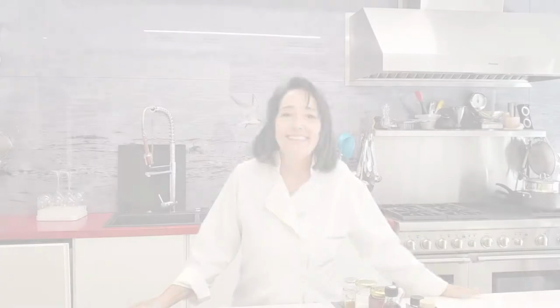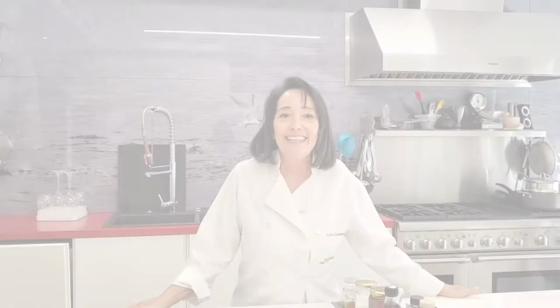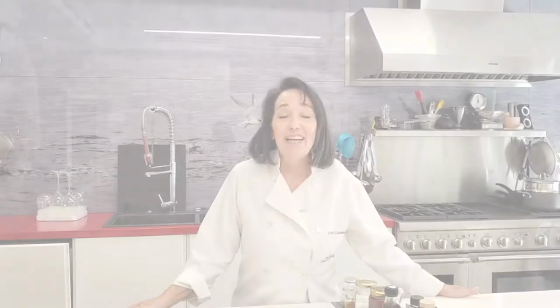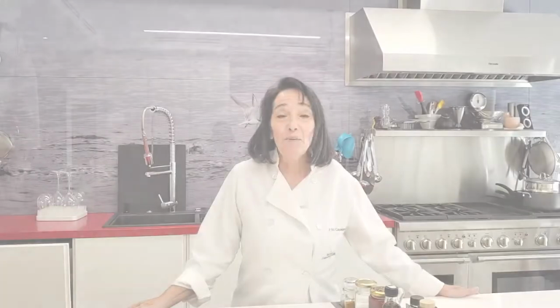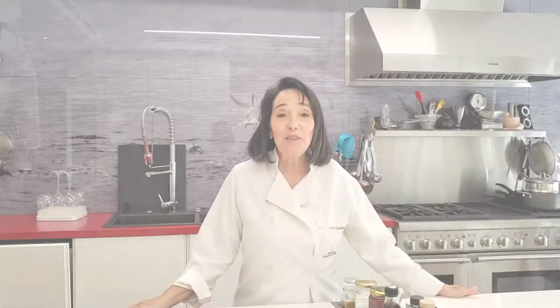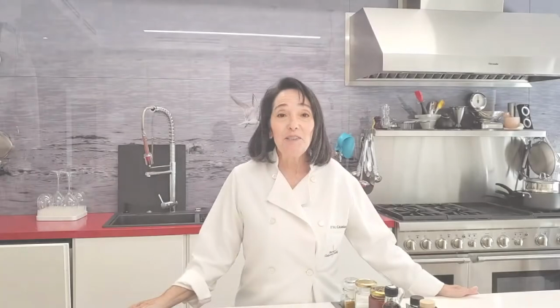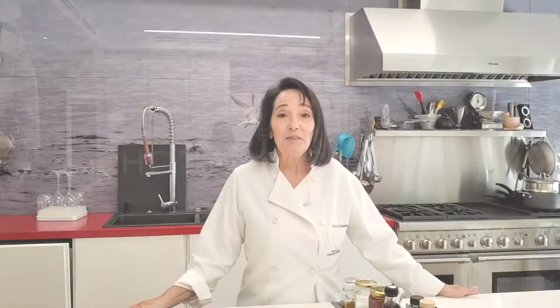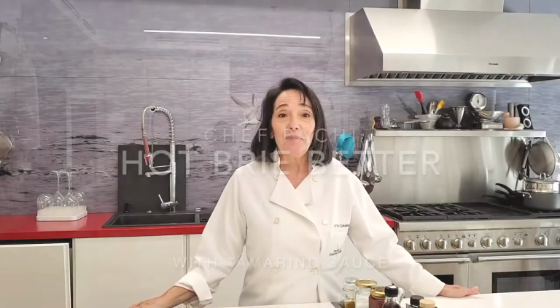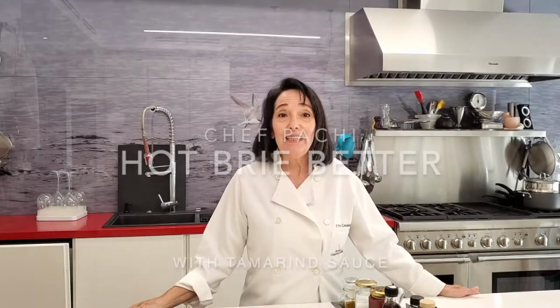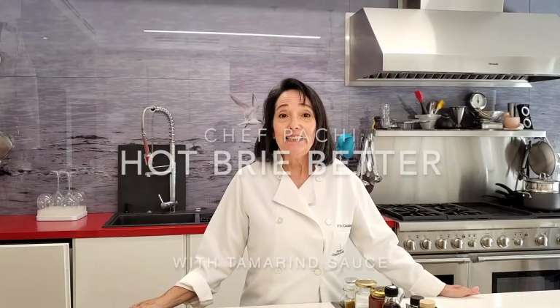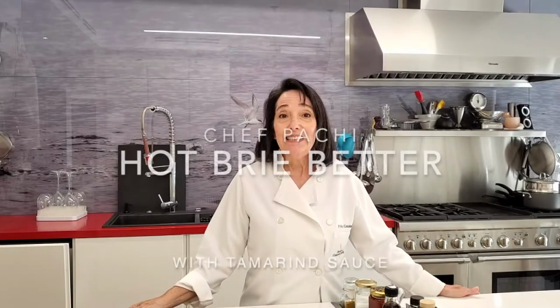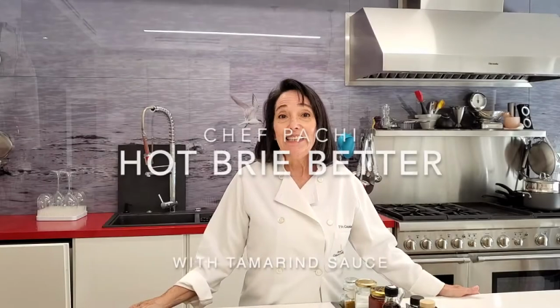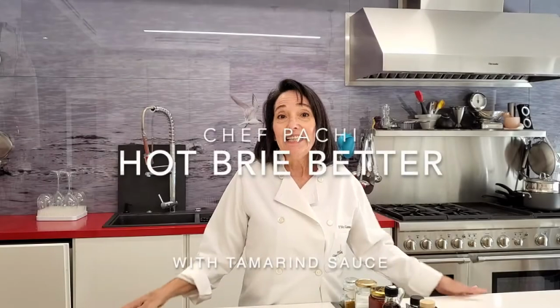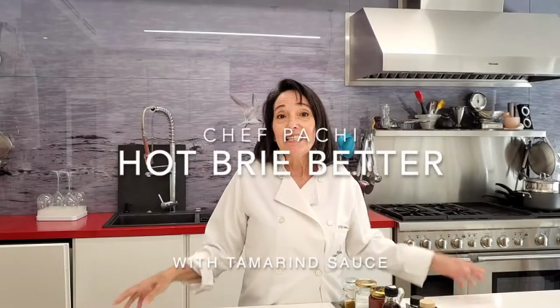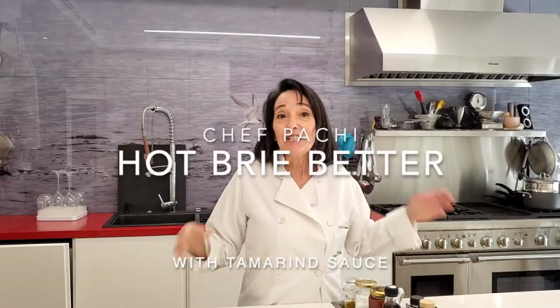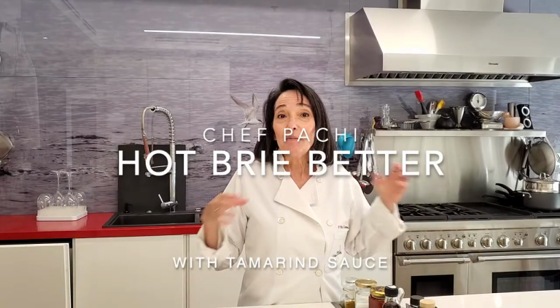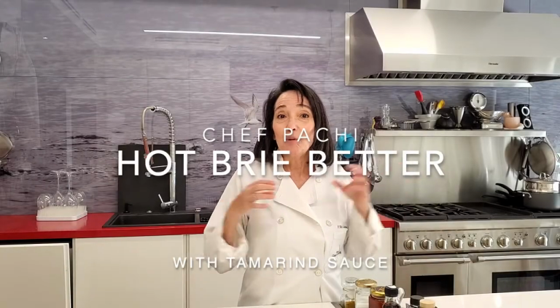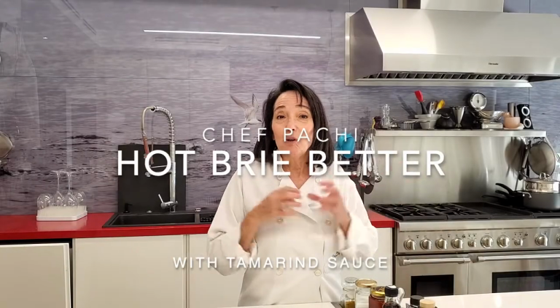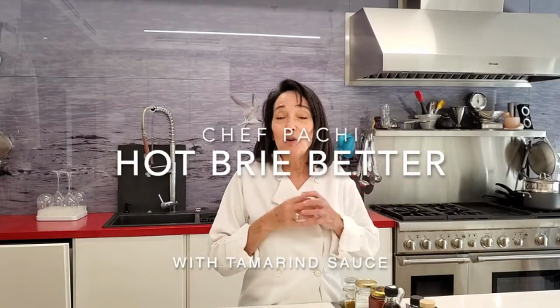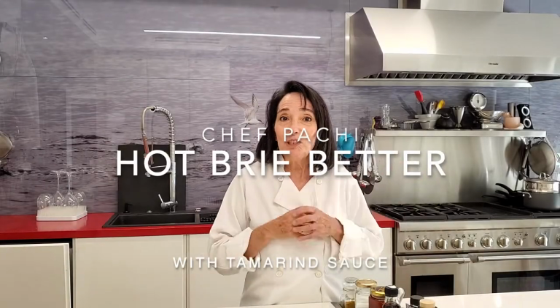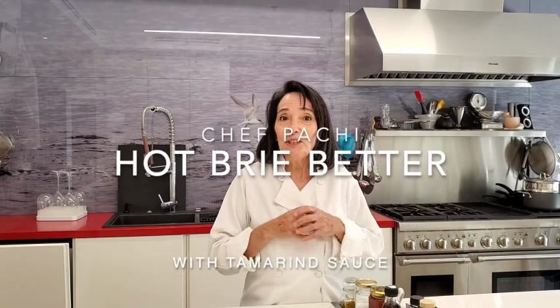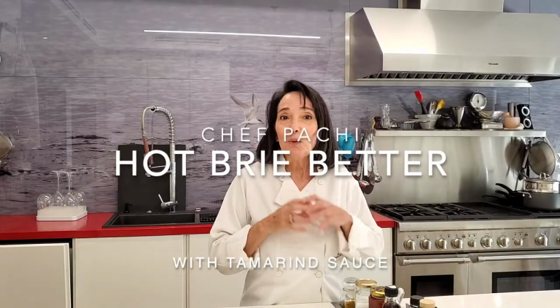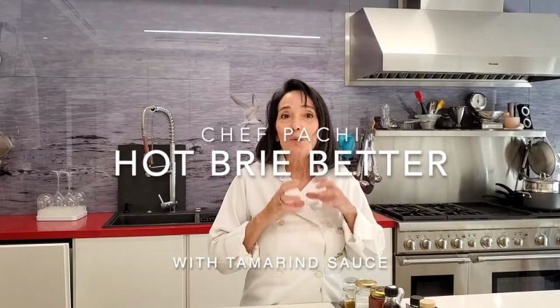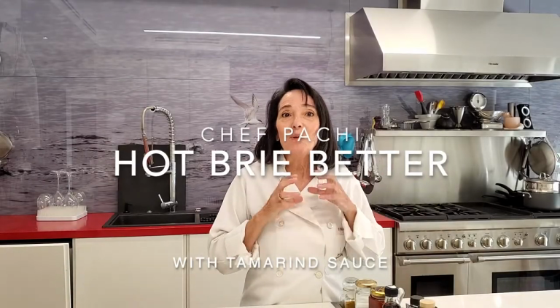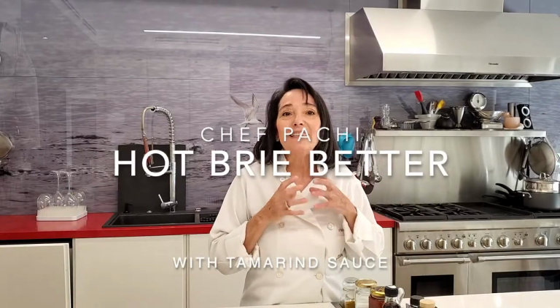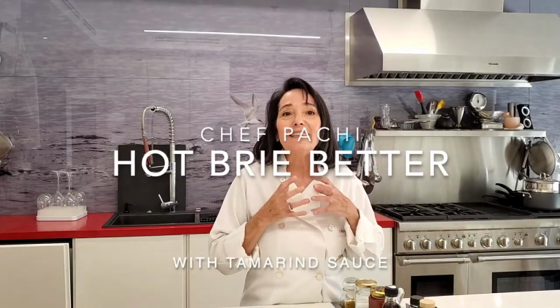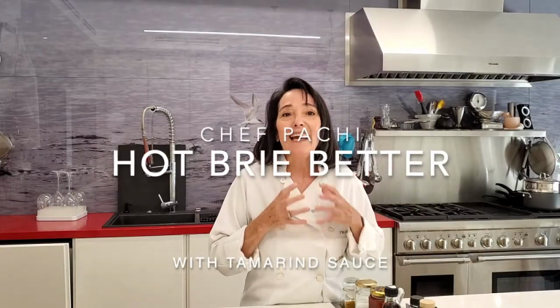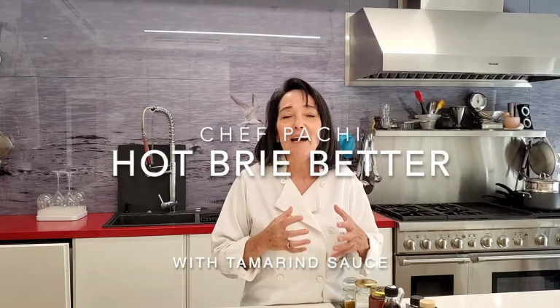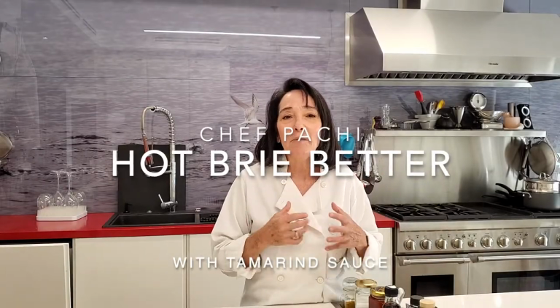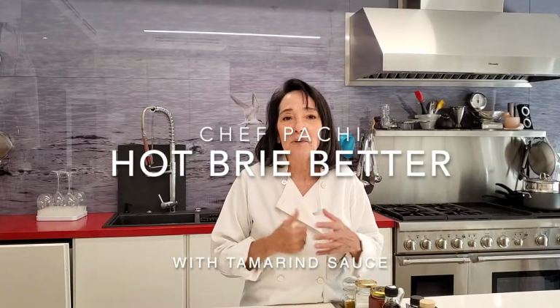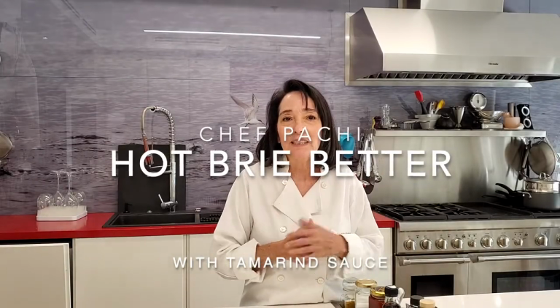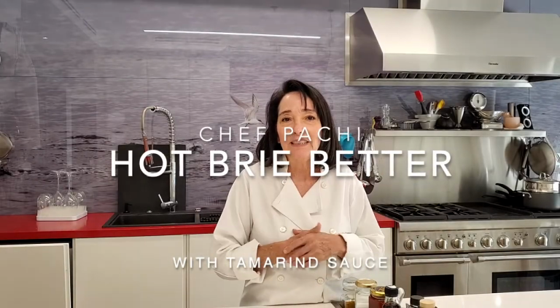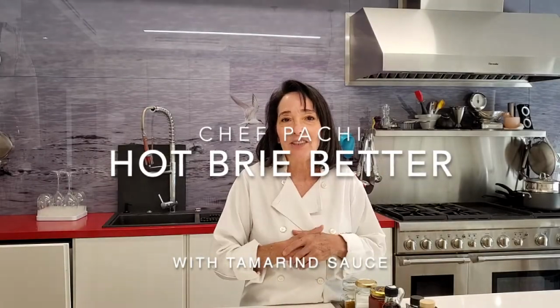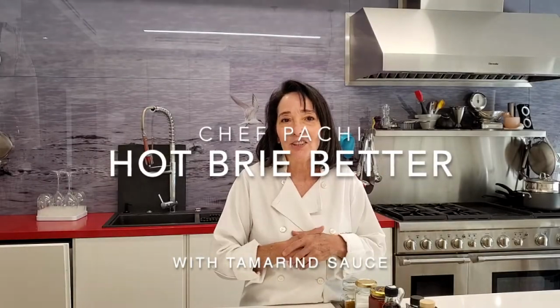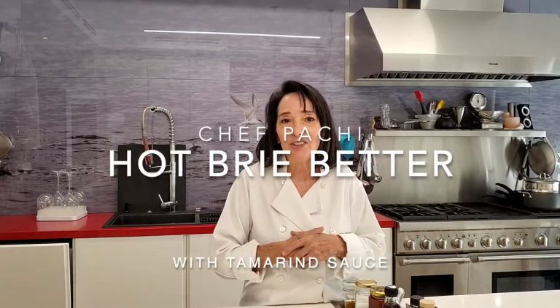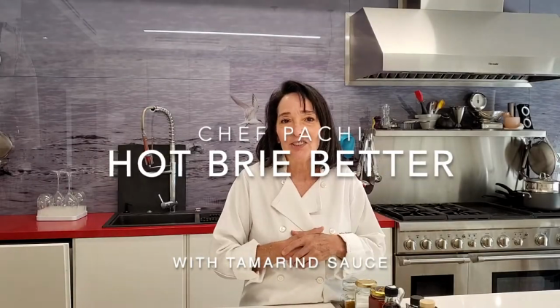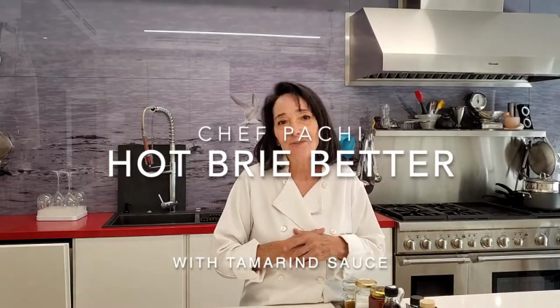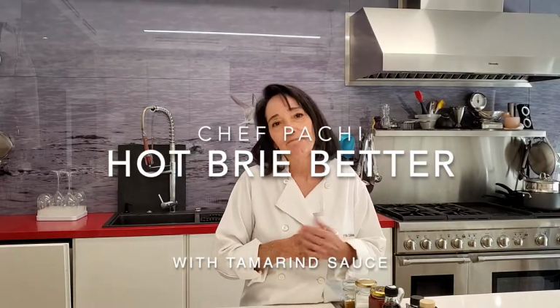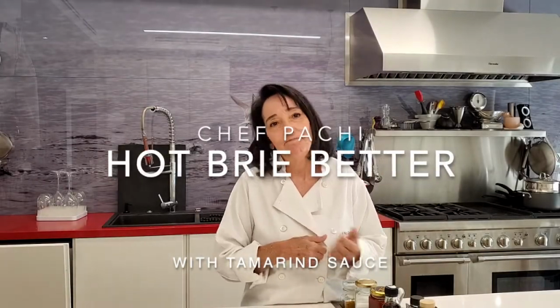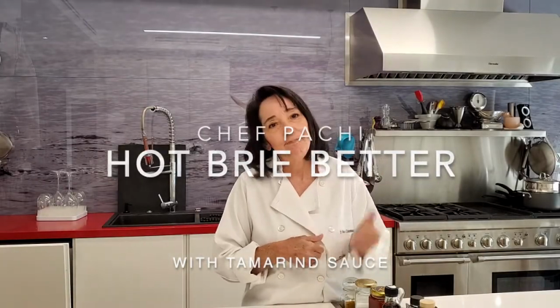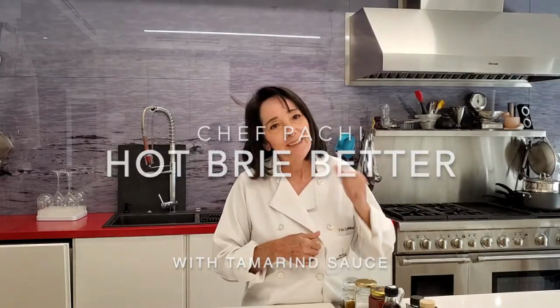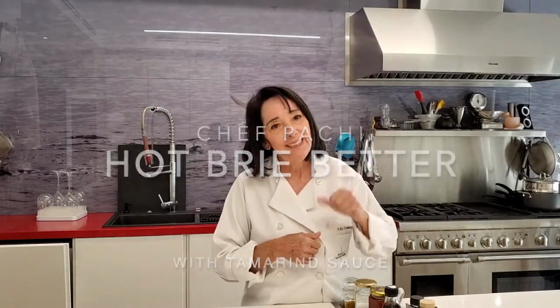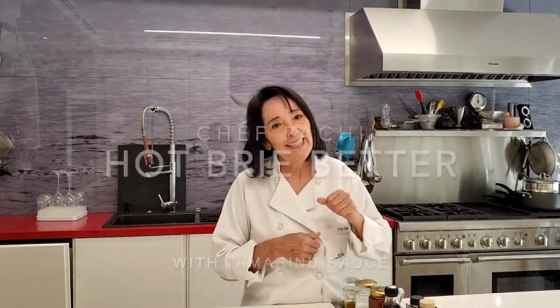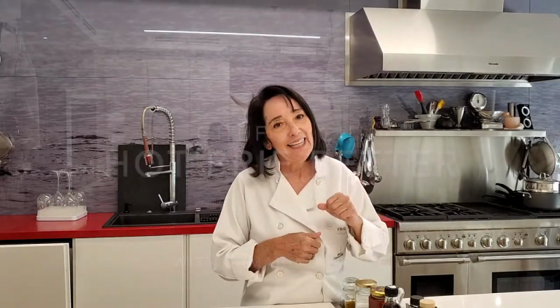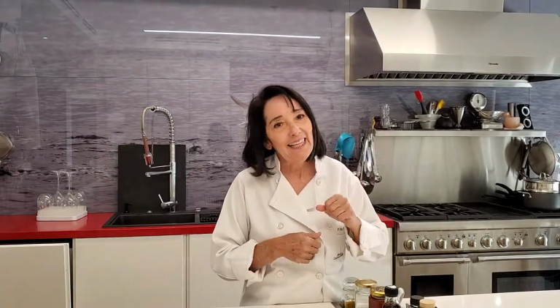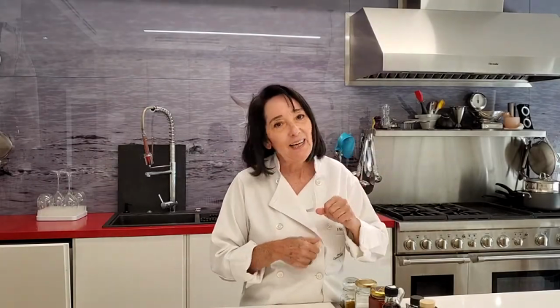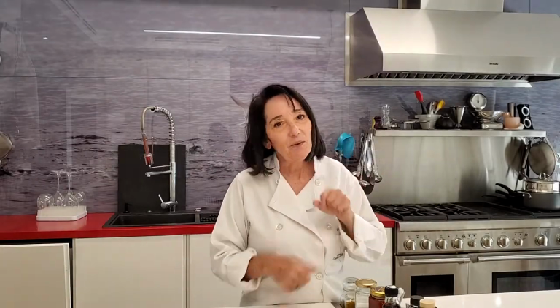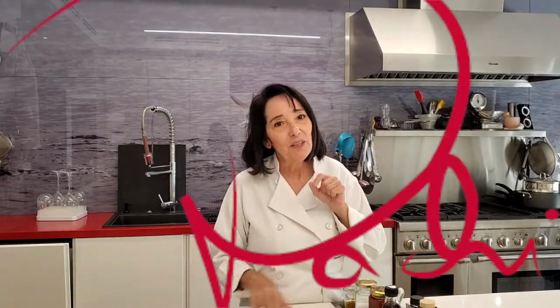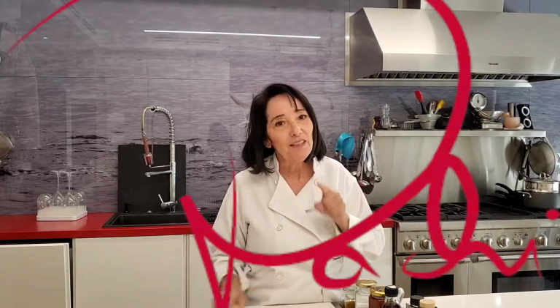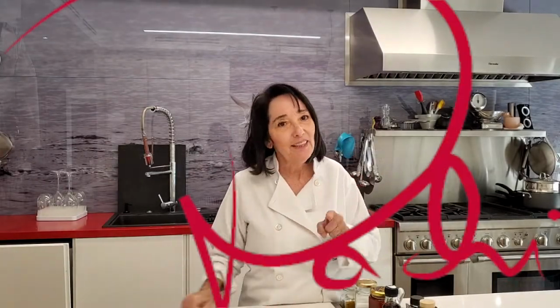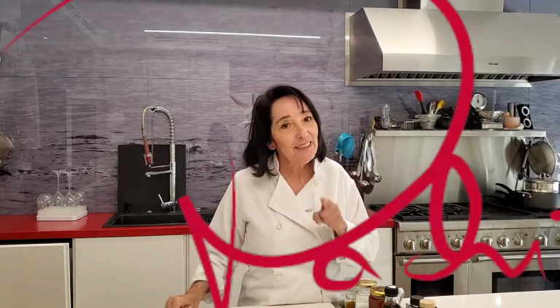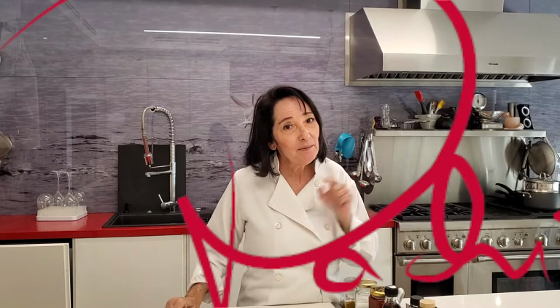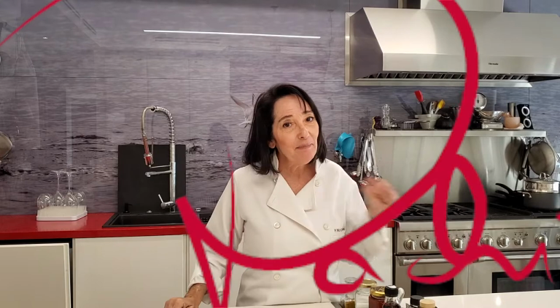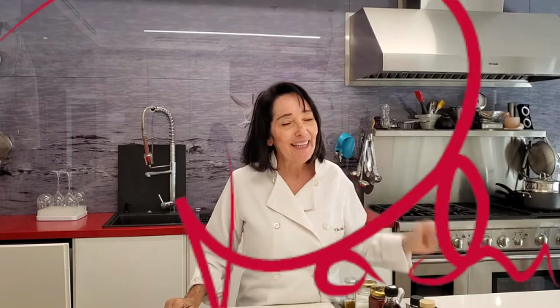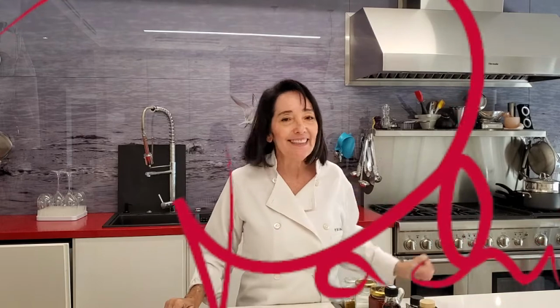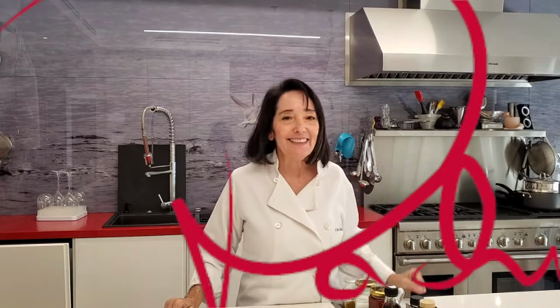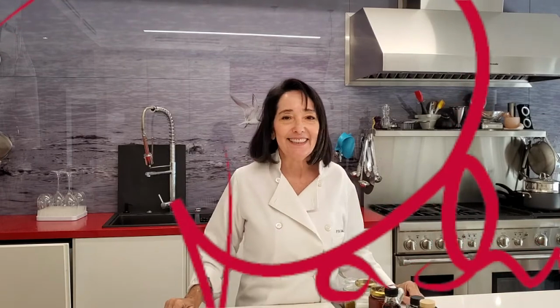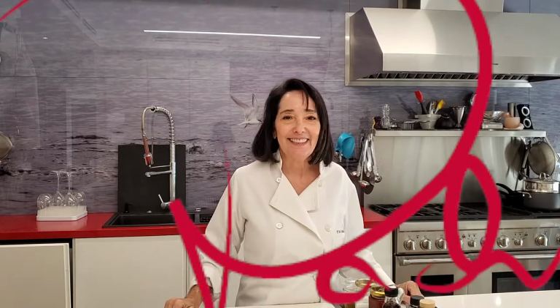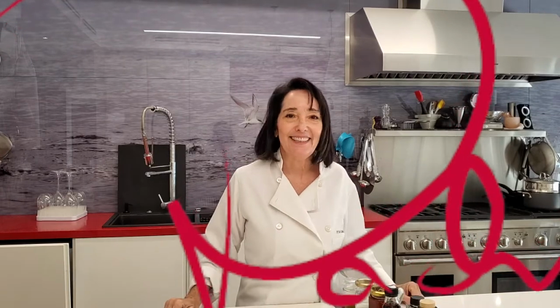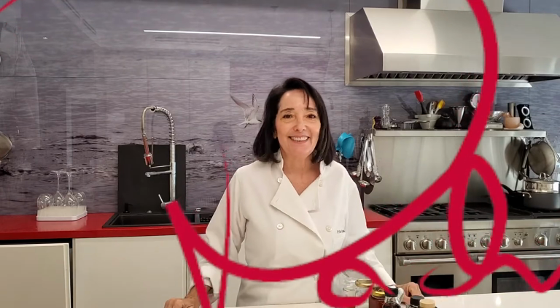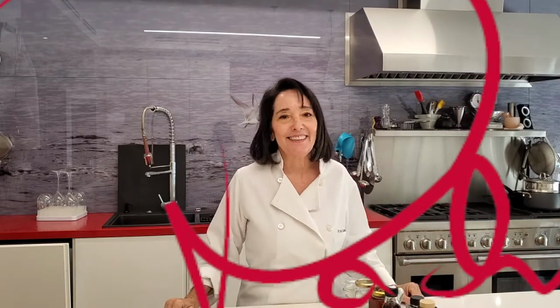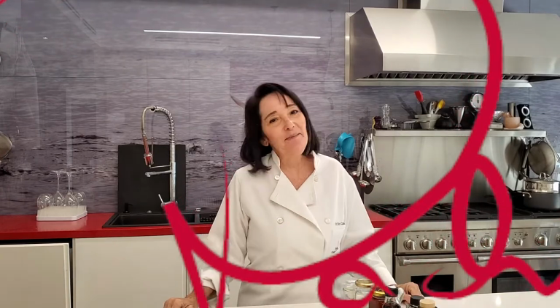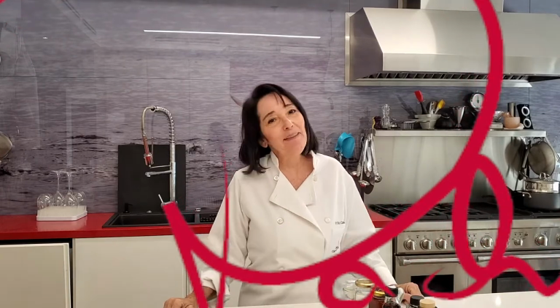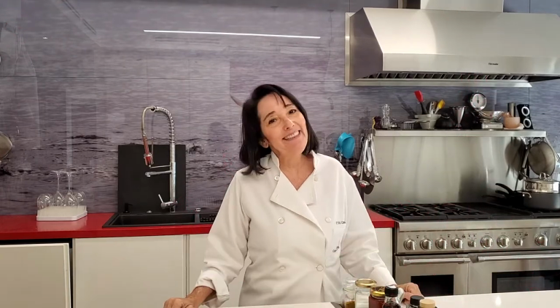Today we share Pachi some cheese with tamarind sauce. Check it out, let's make it together. Pachi!